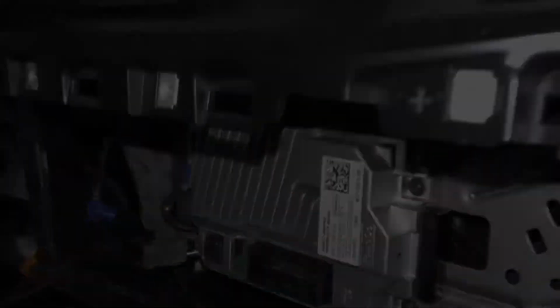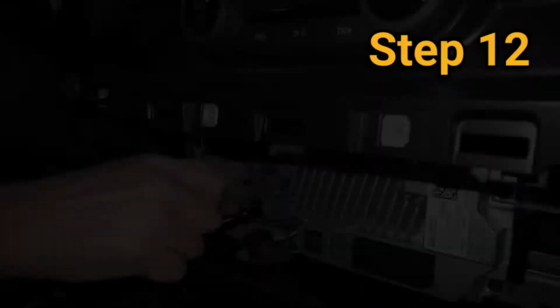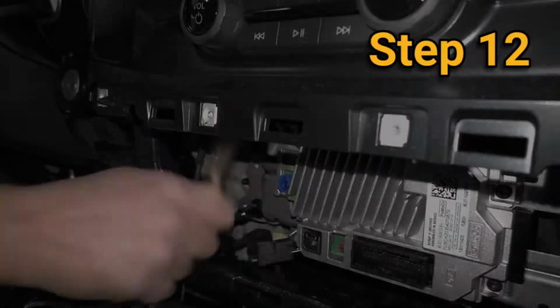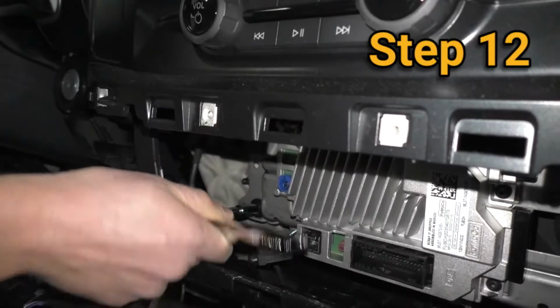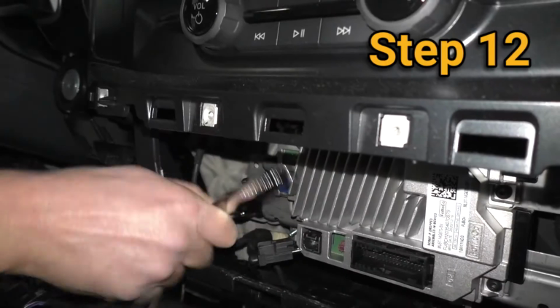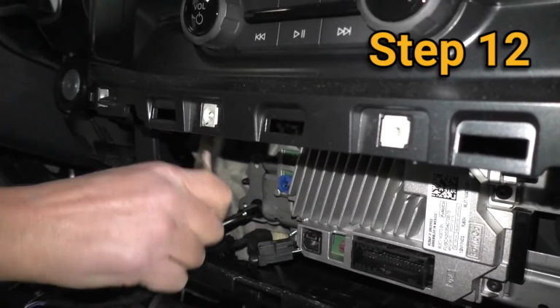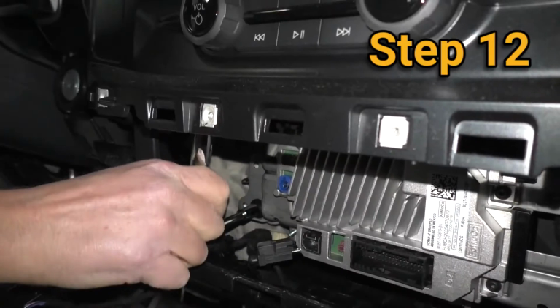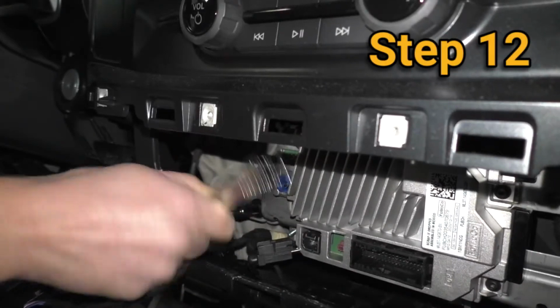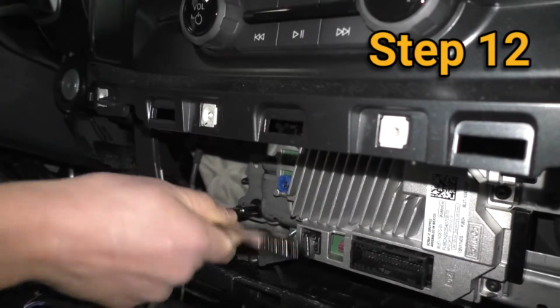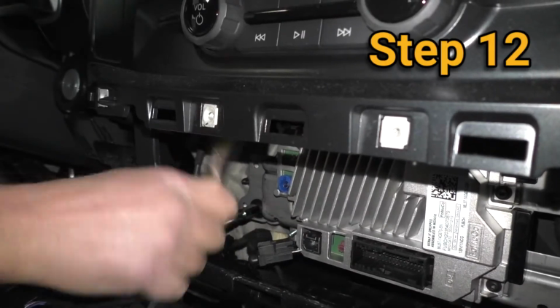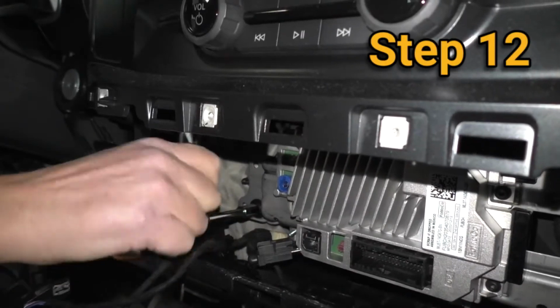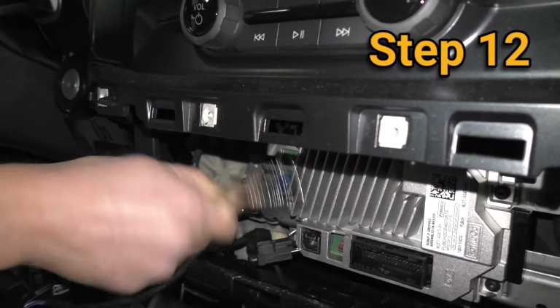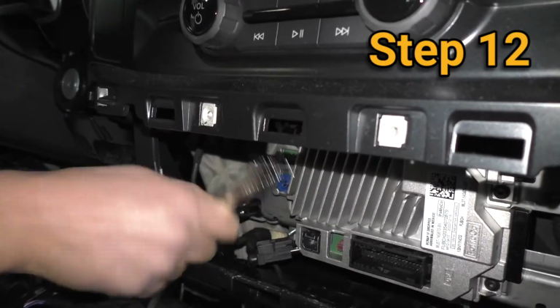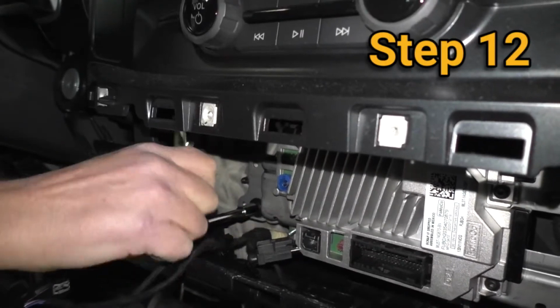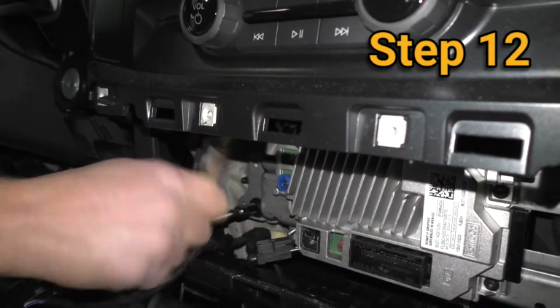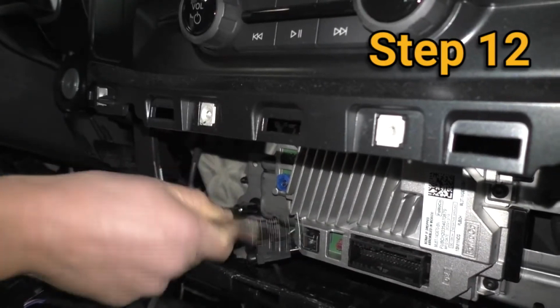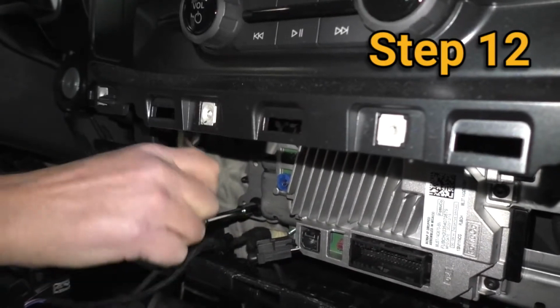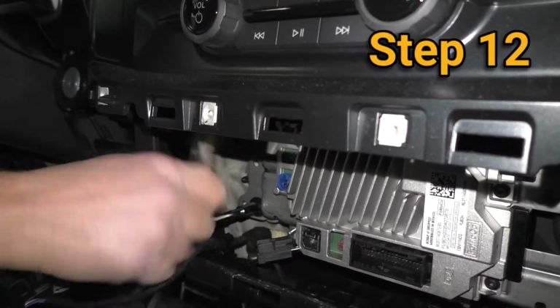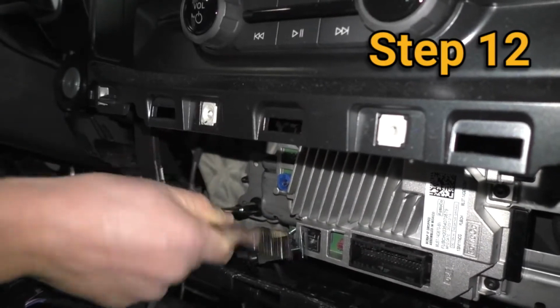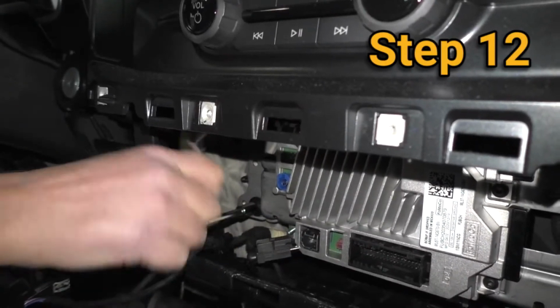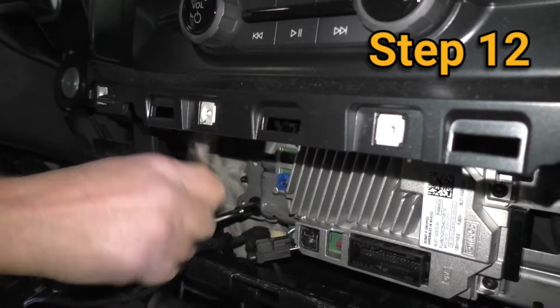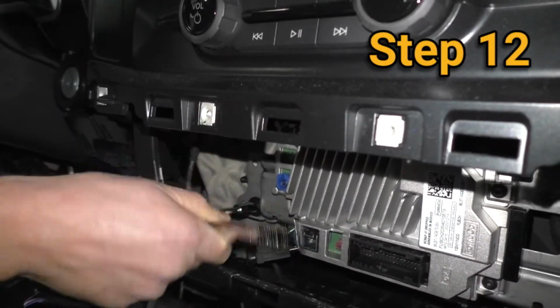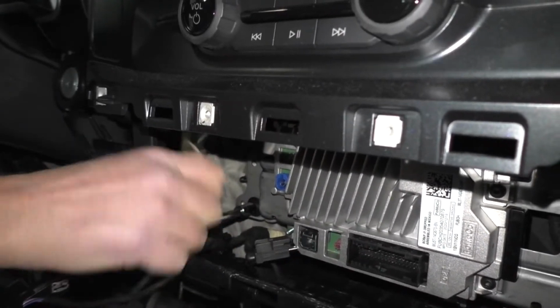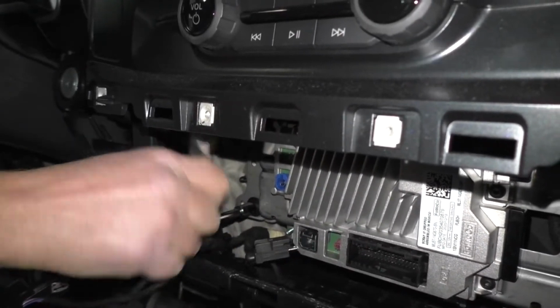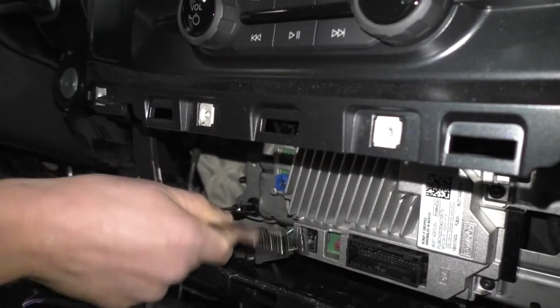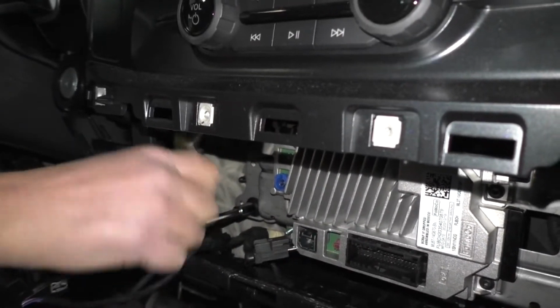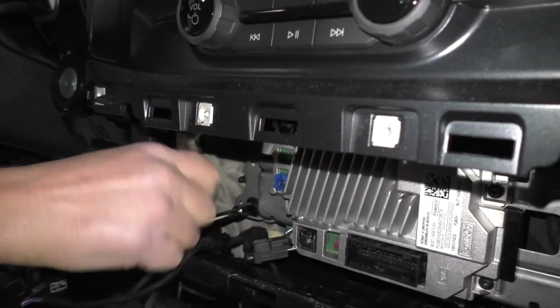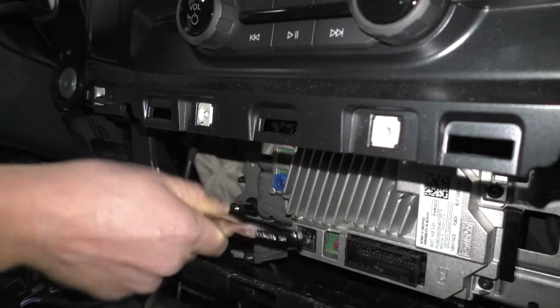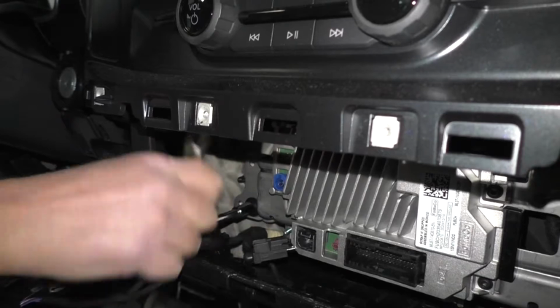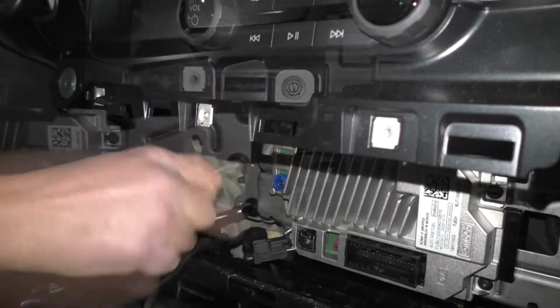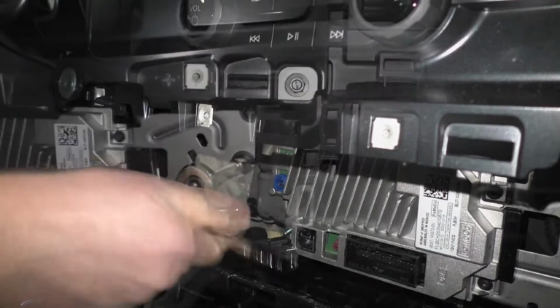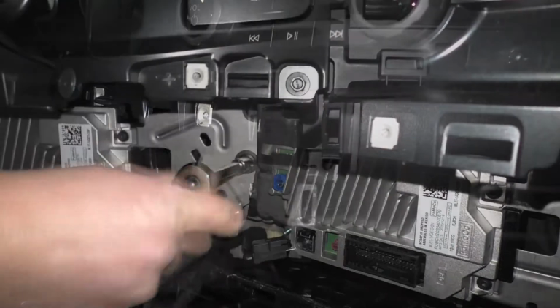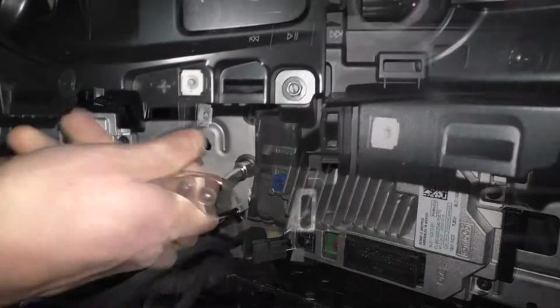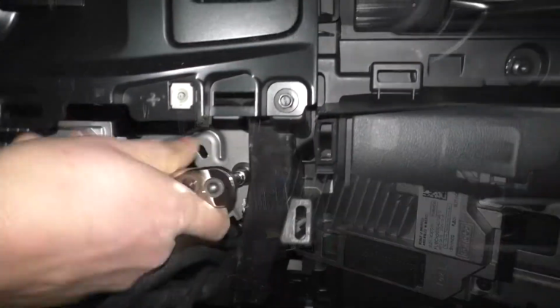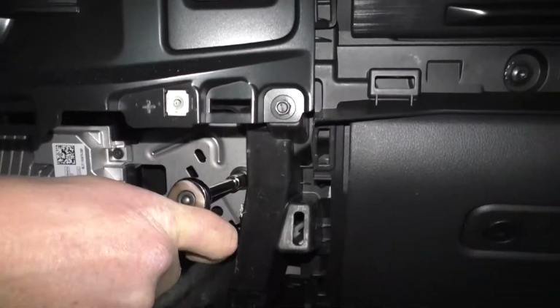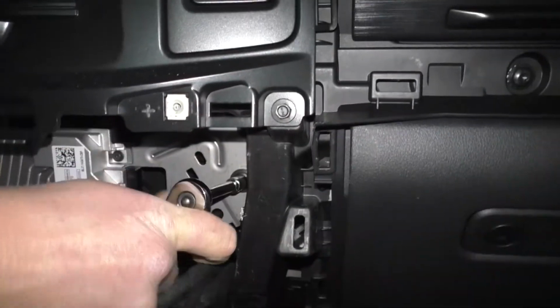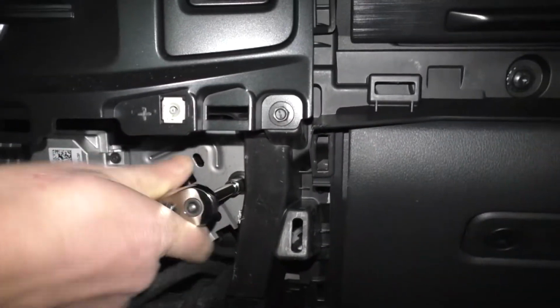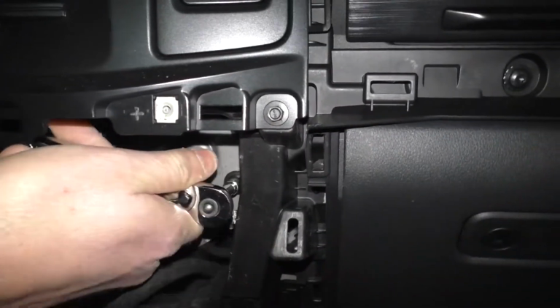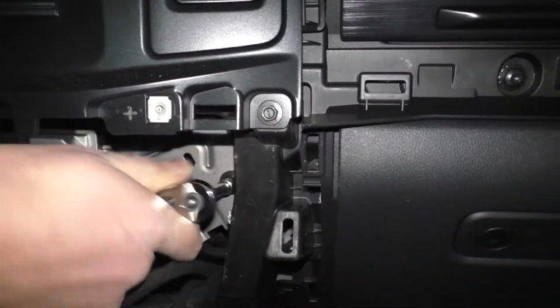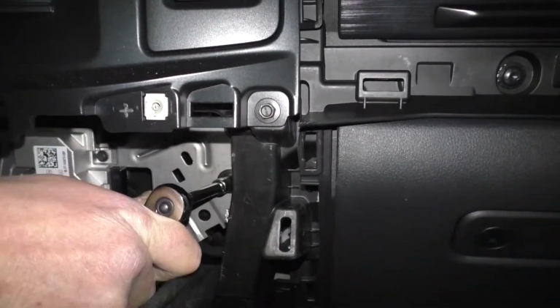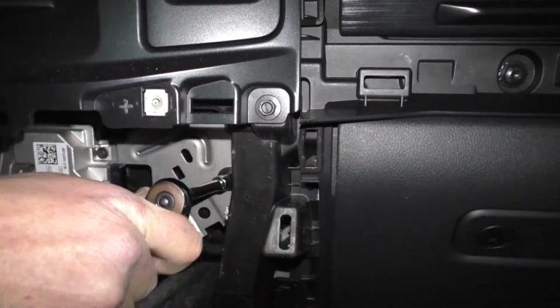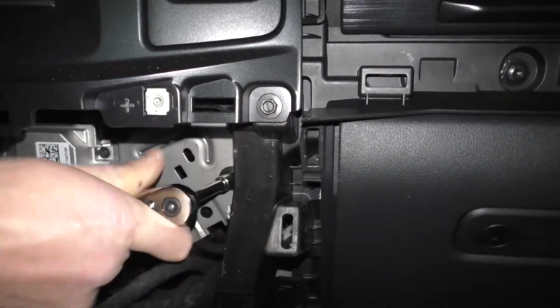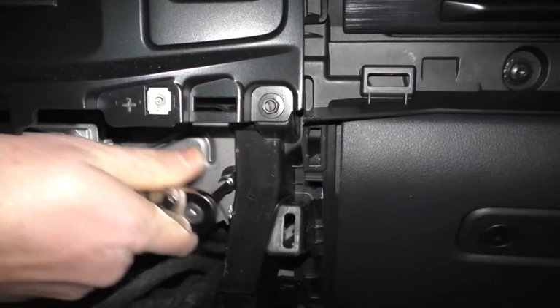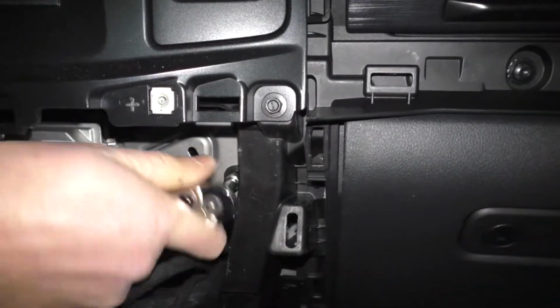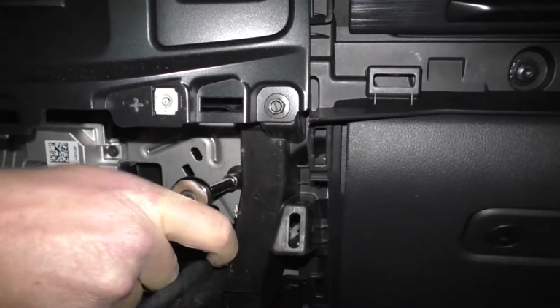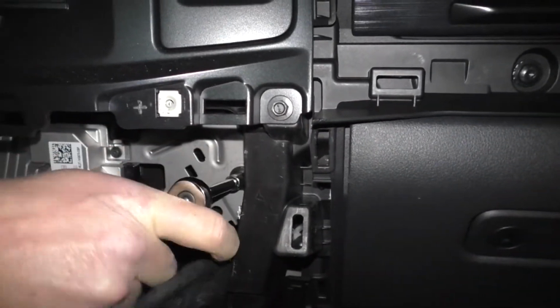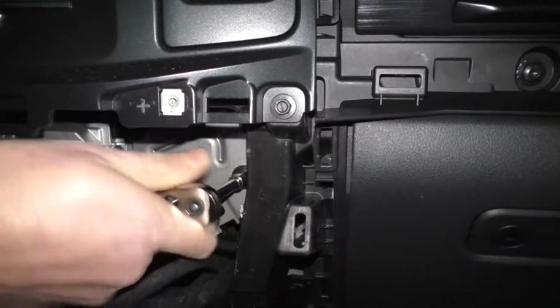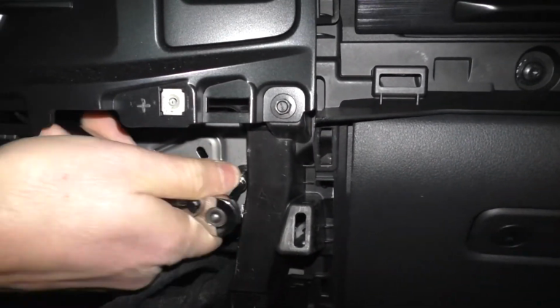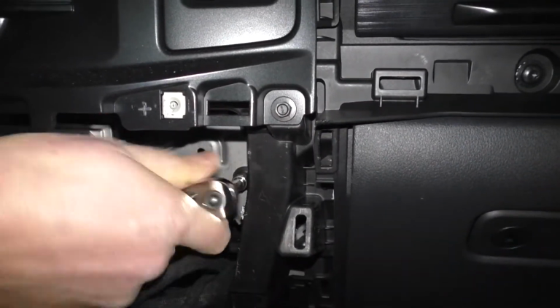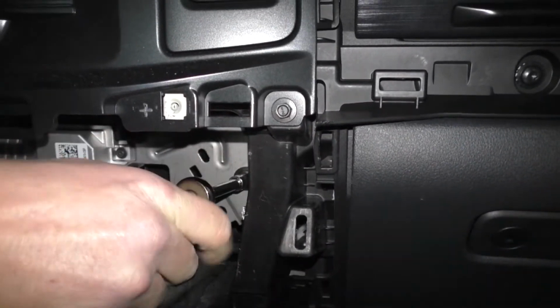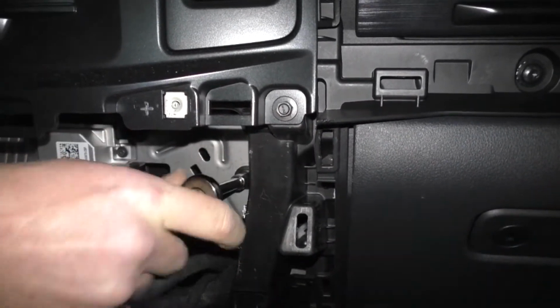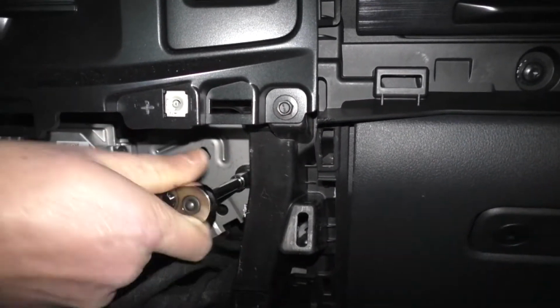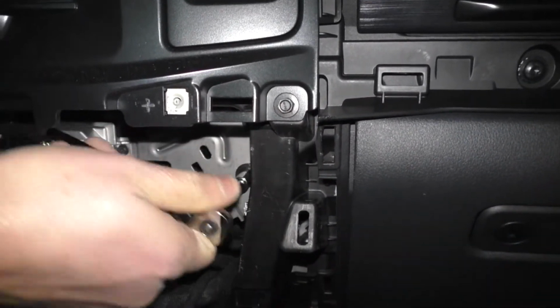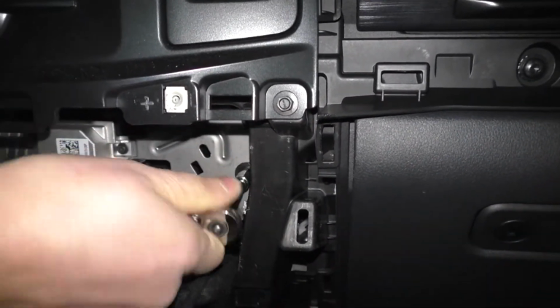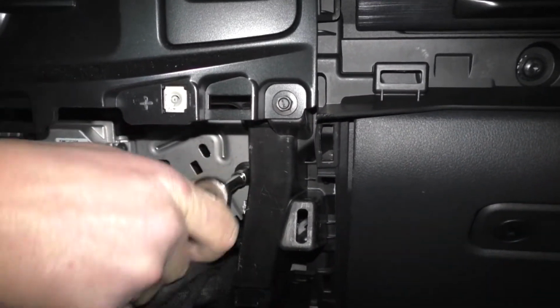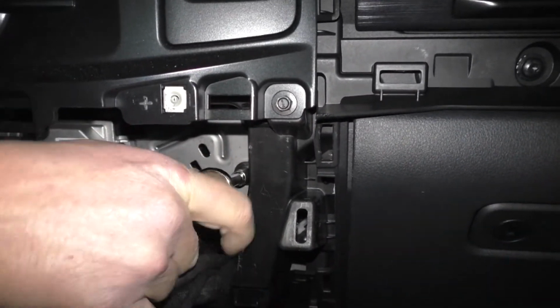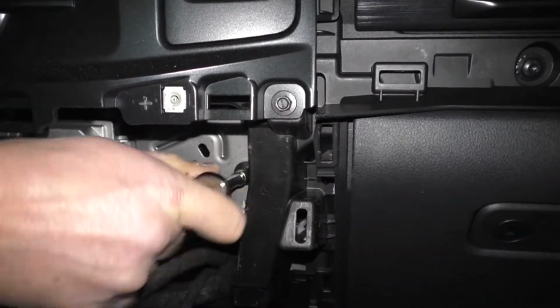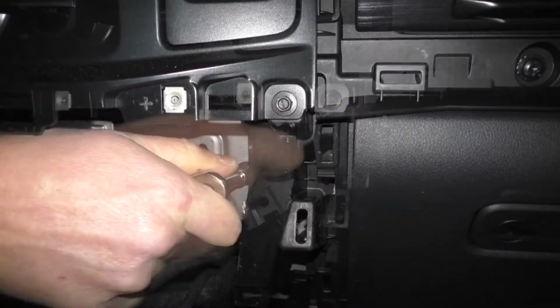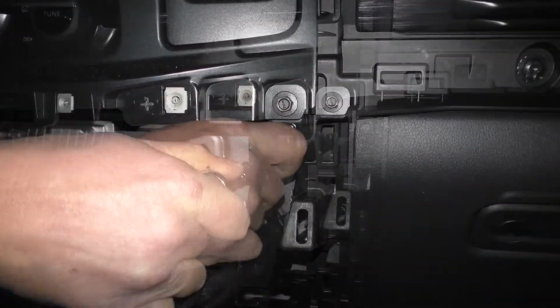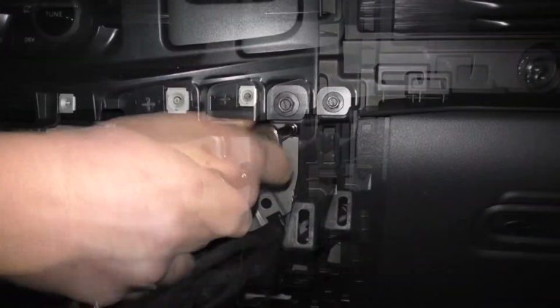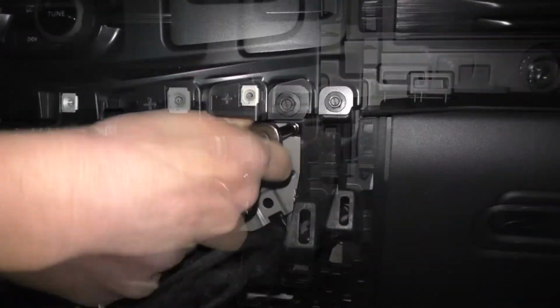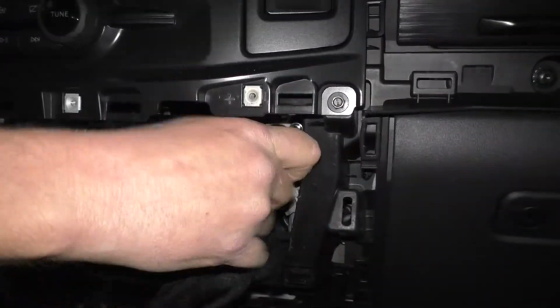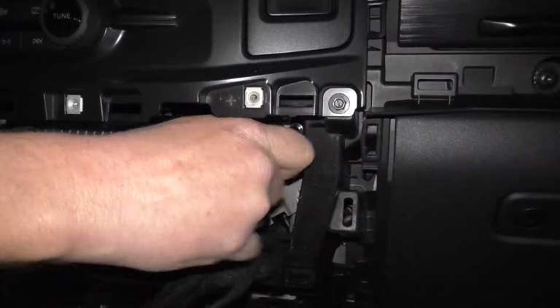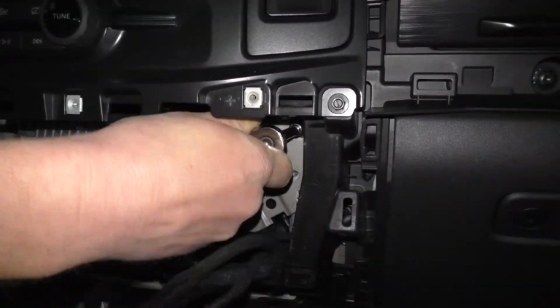Step 12: Remove the 3 eight-millimeter screws from the module located below the radio.